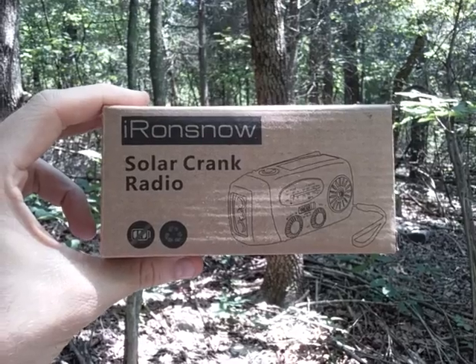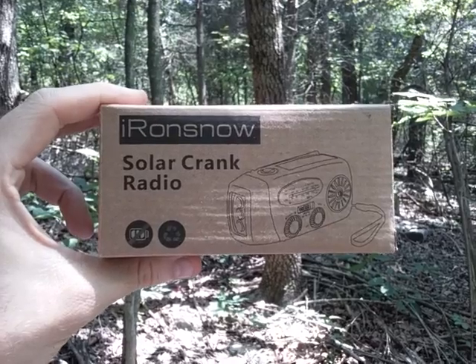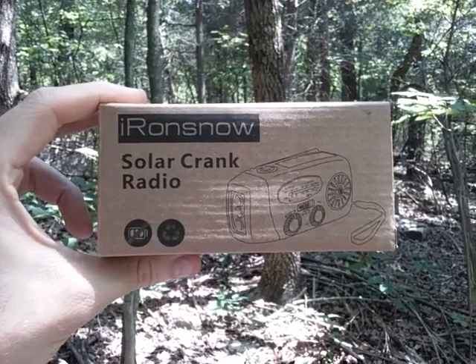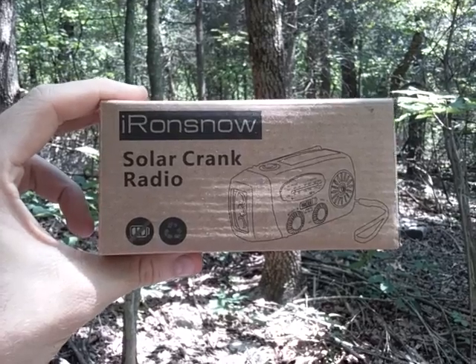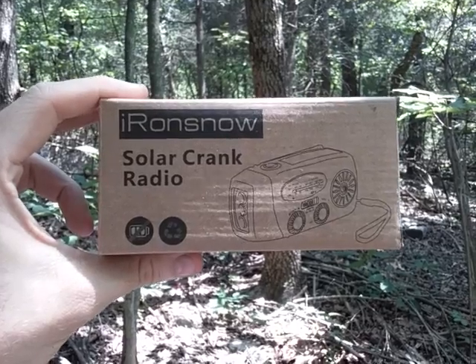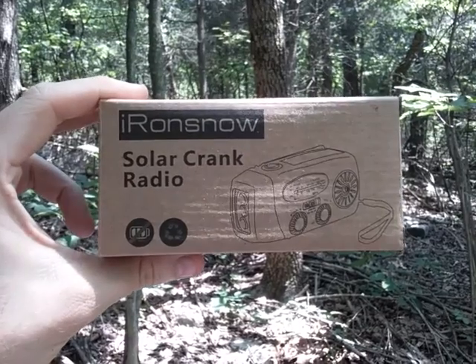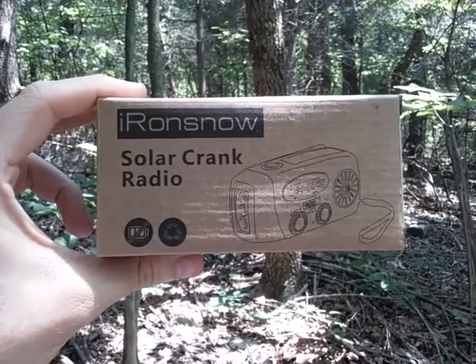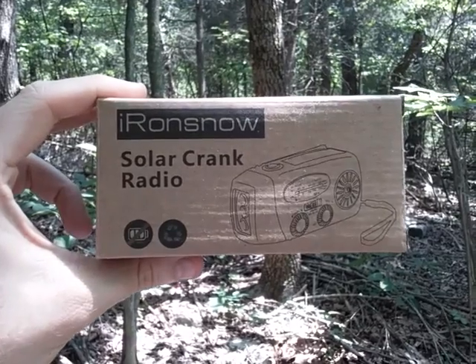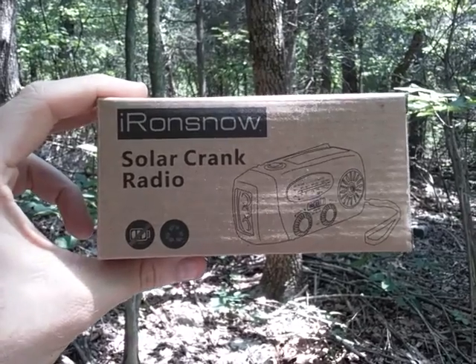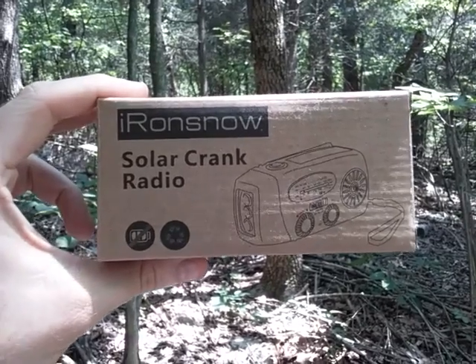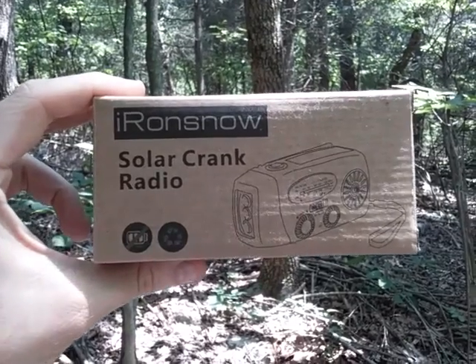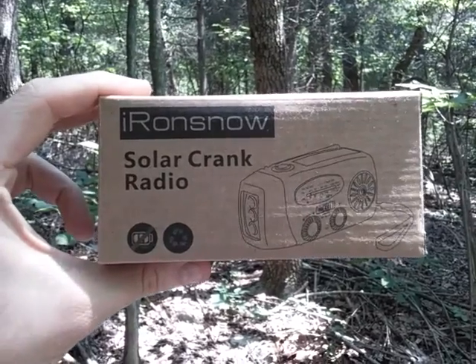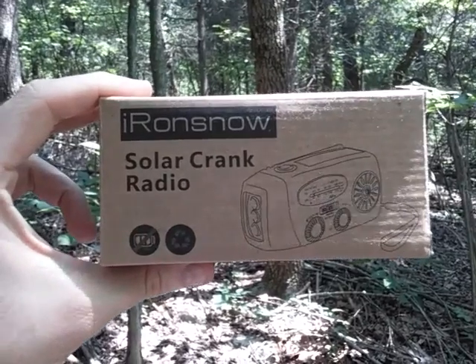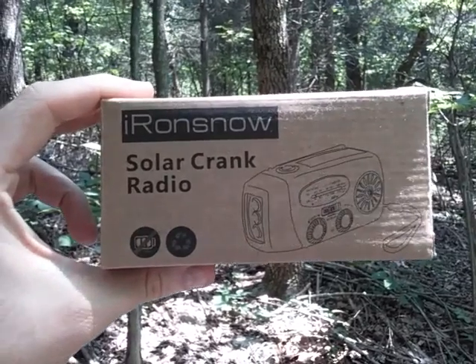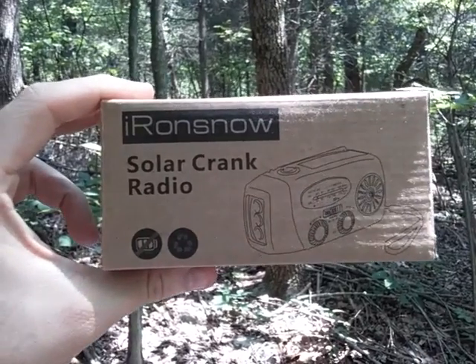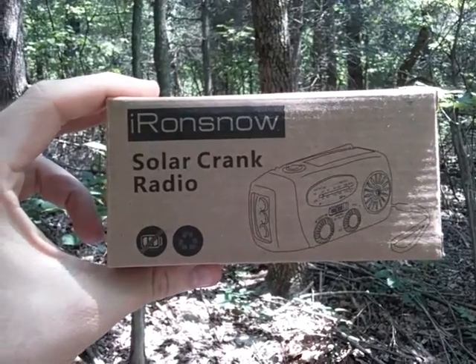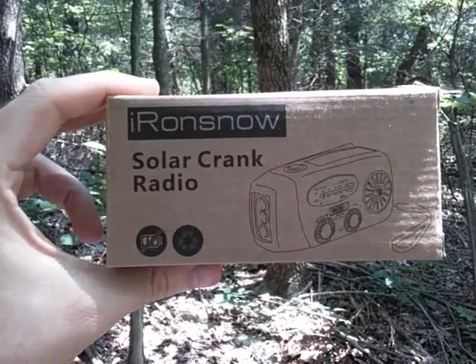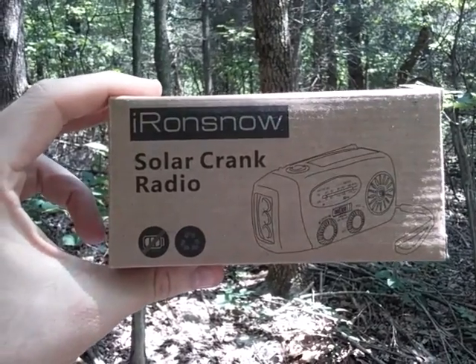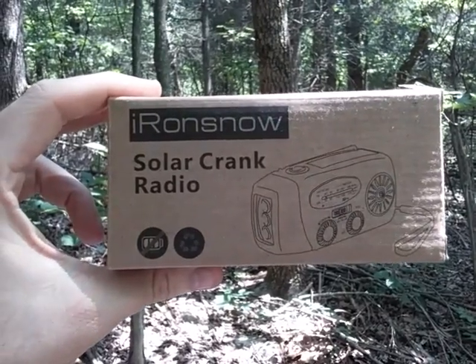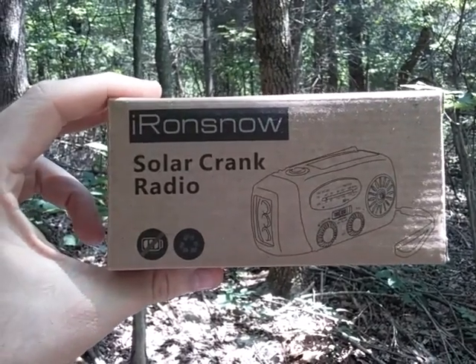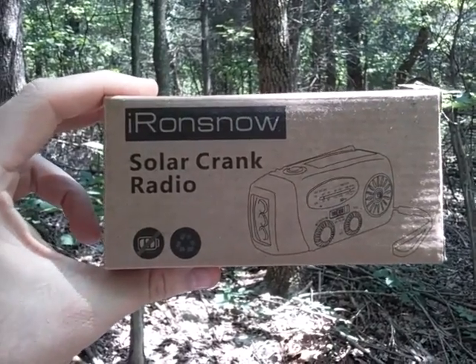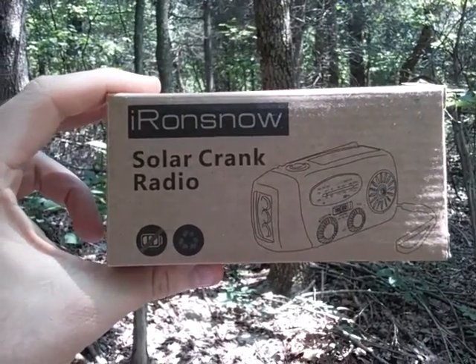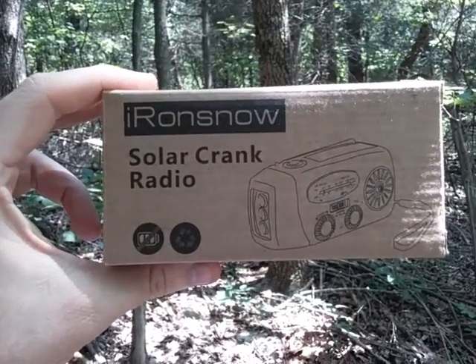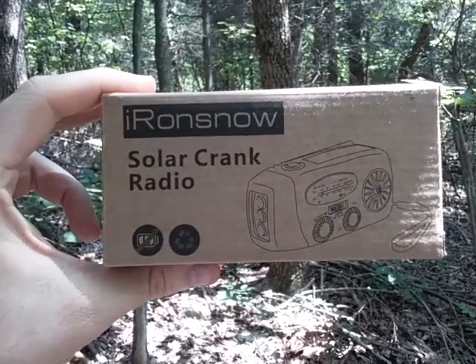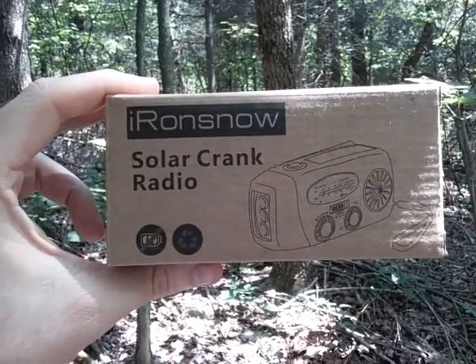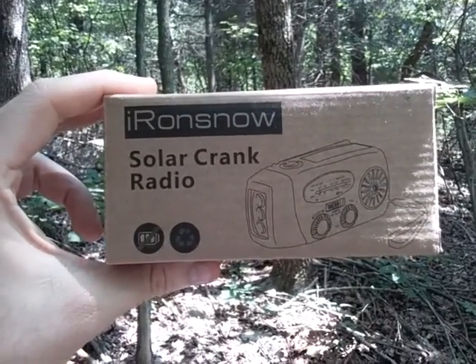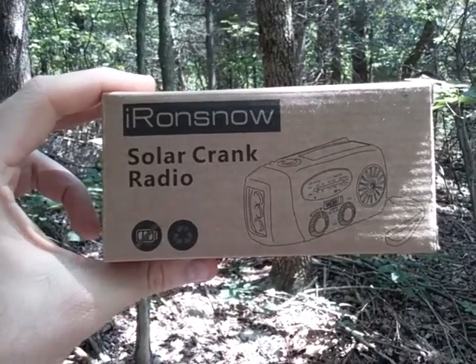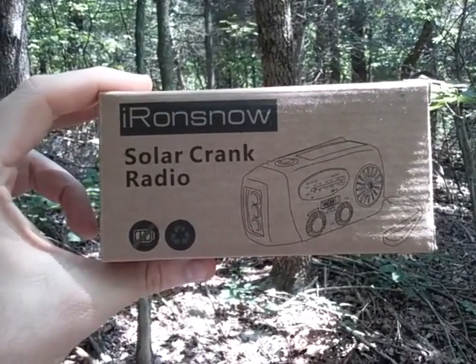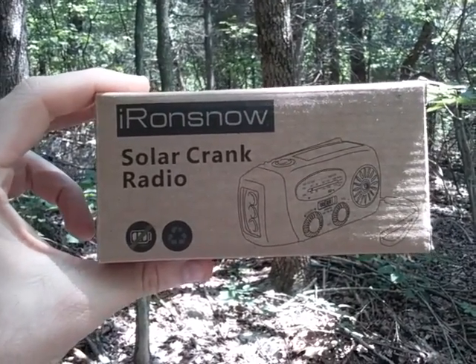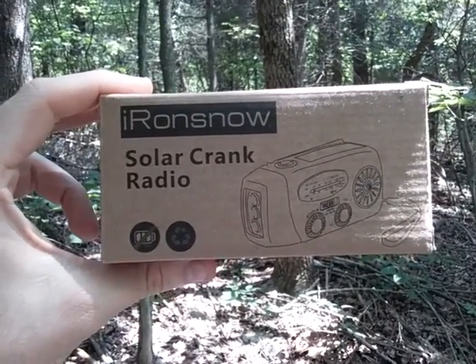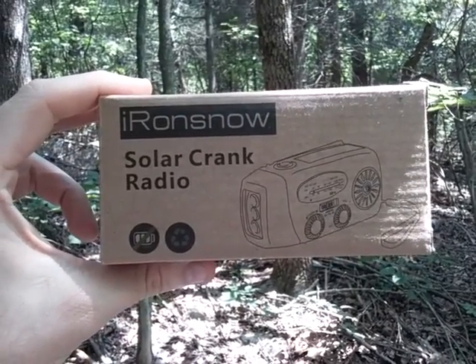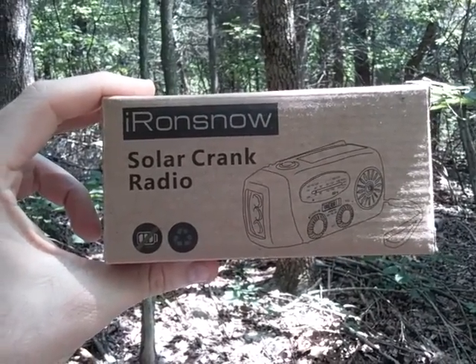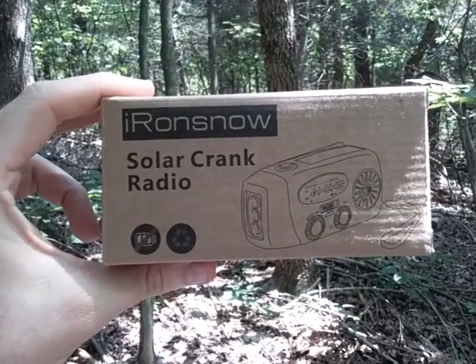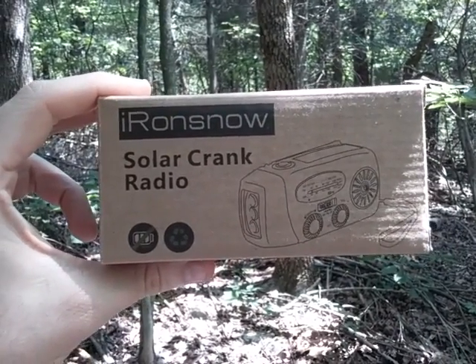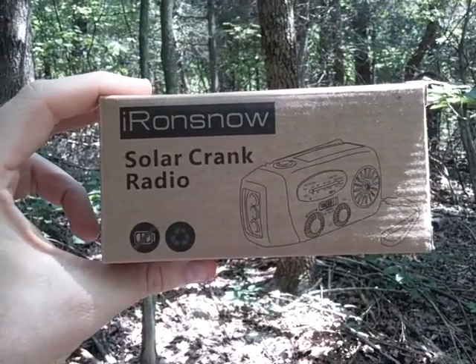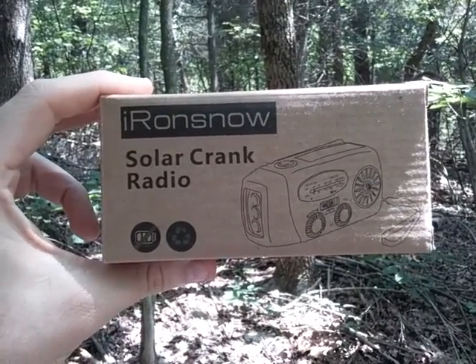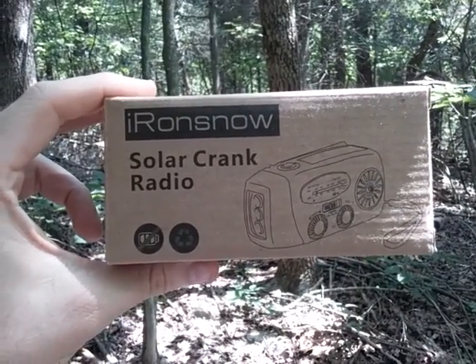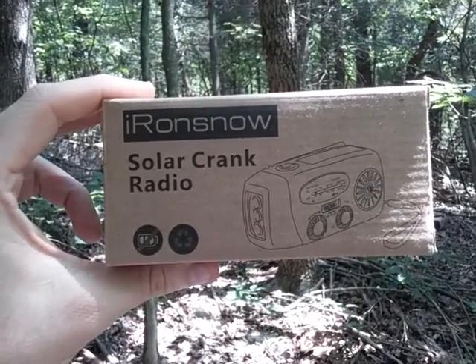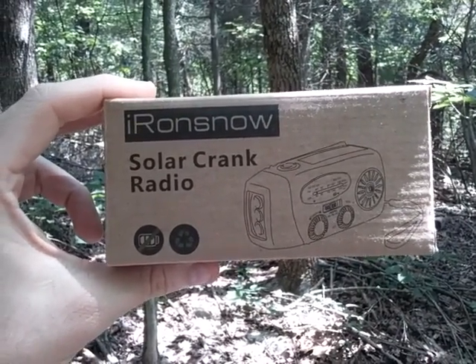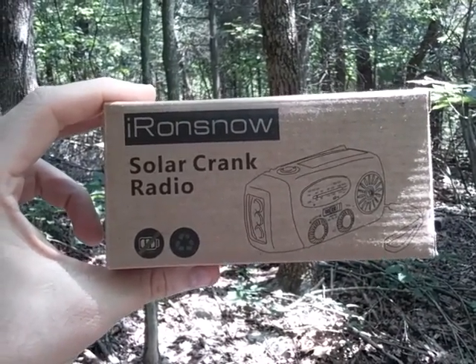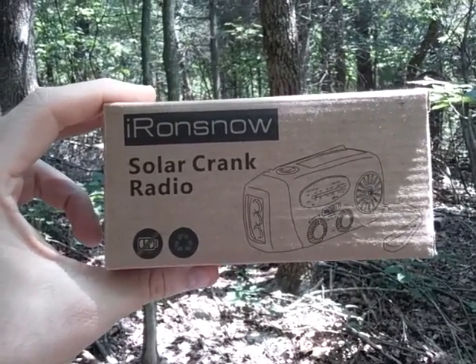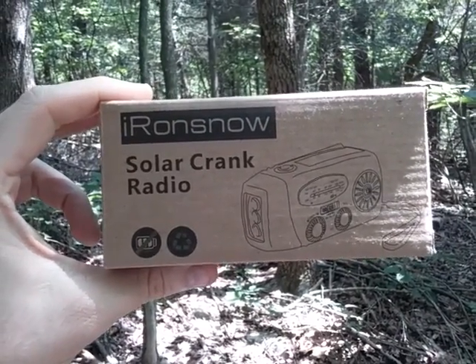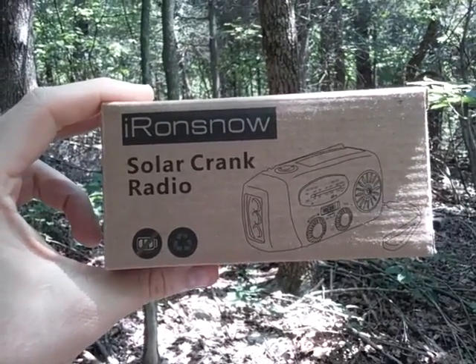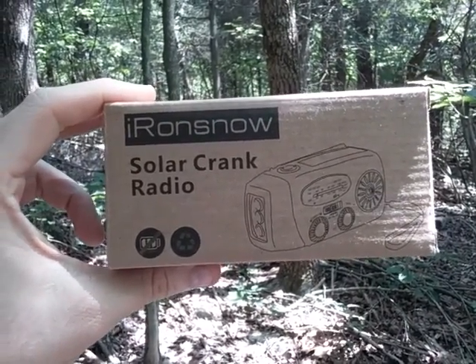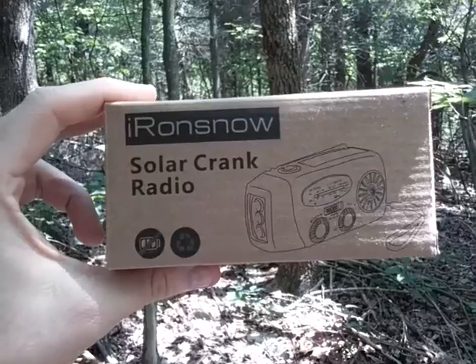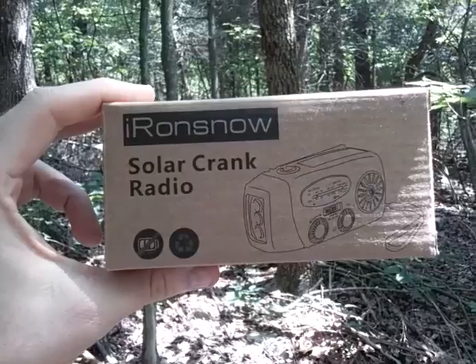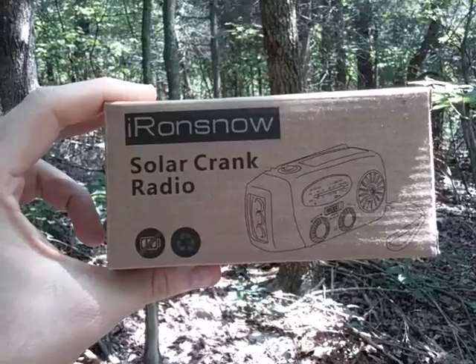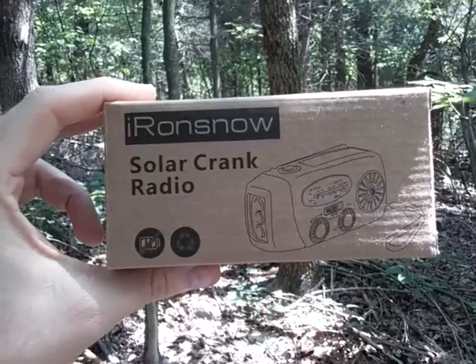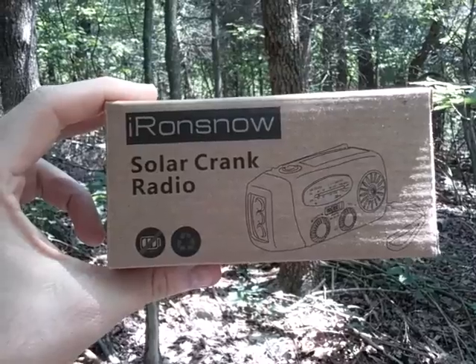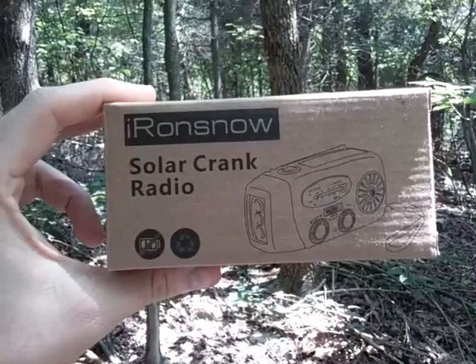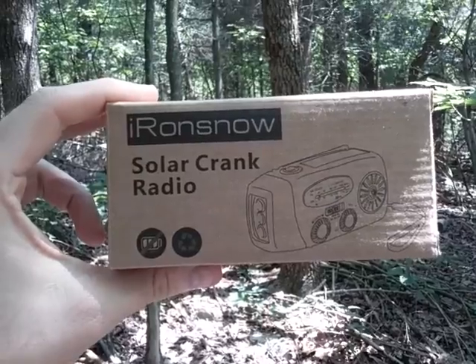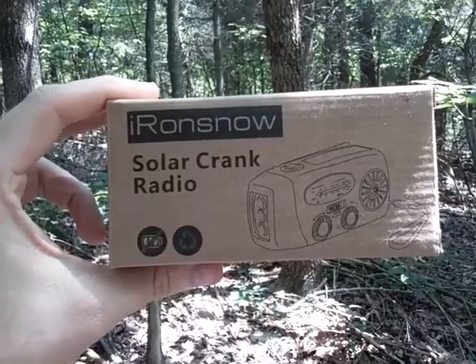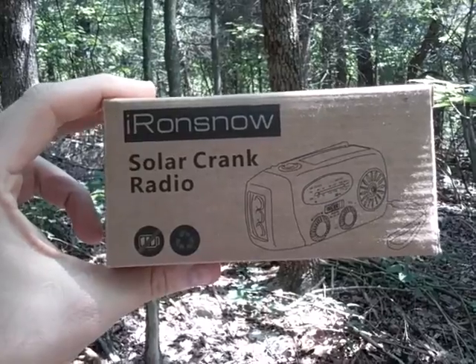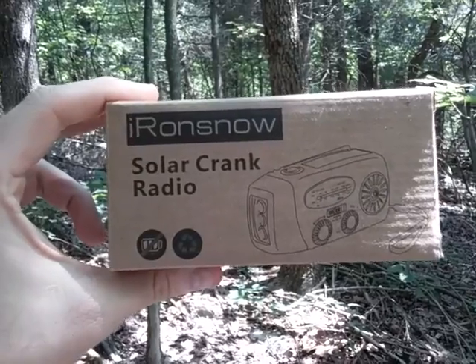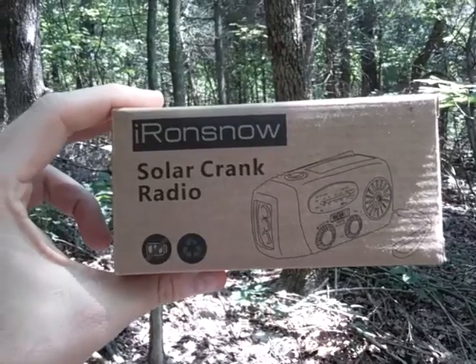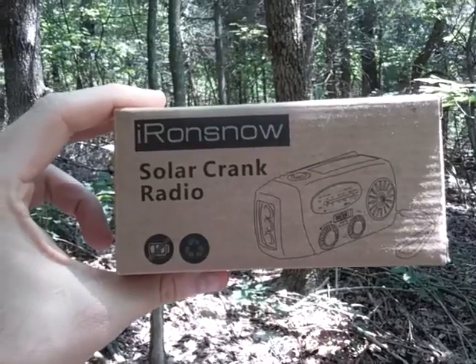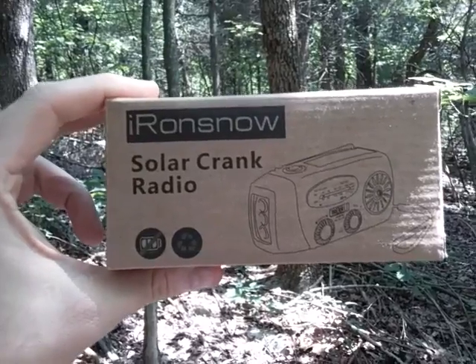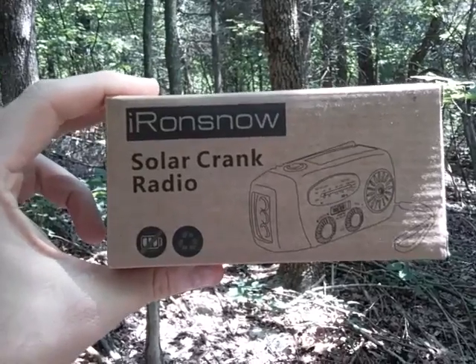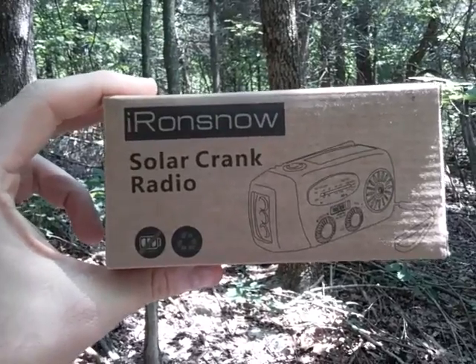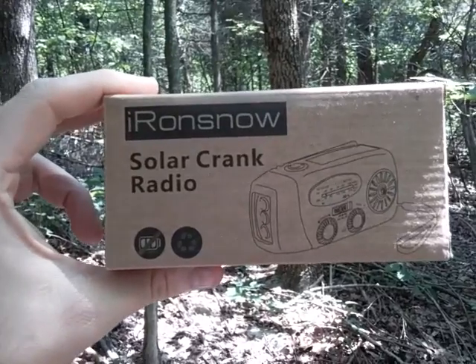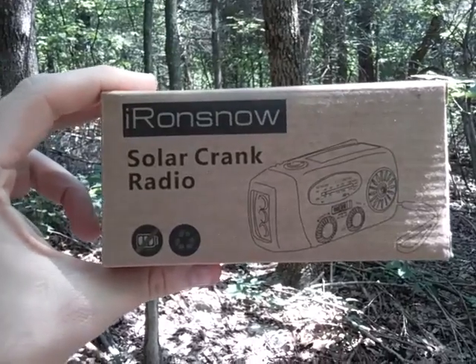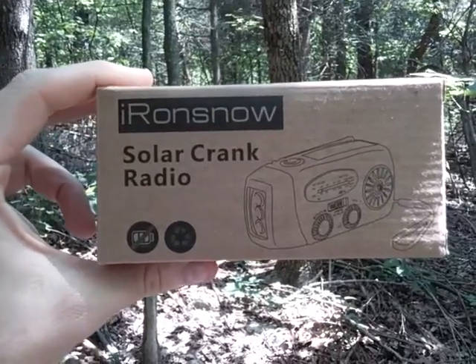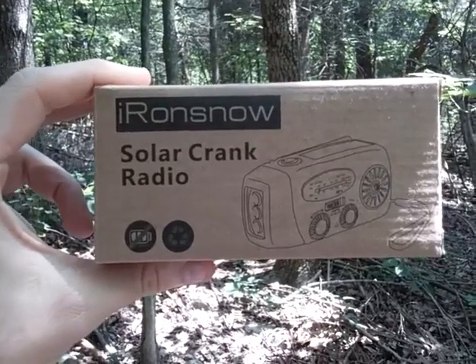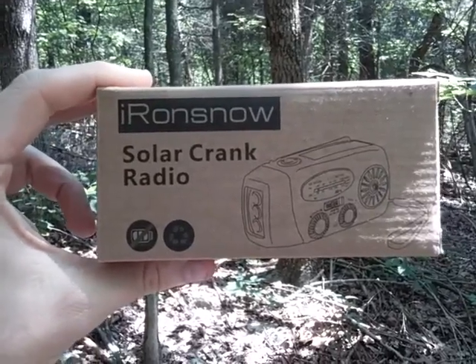Hey YouTube, this is The Art of Prepping. We're going to go over different options for communications, or comms, for your bug out bag.